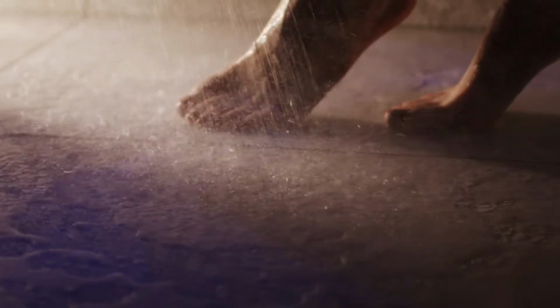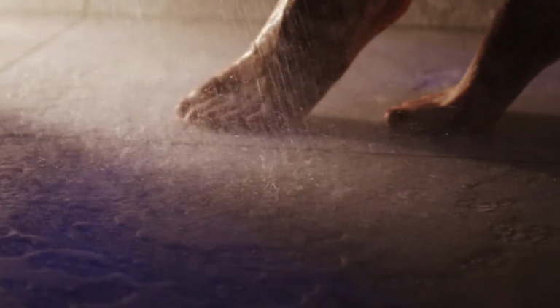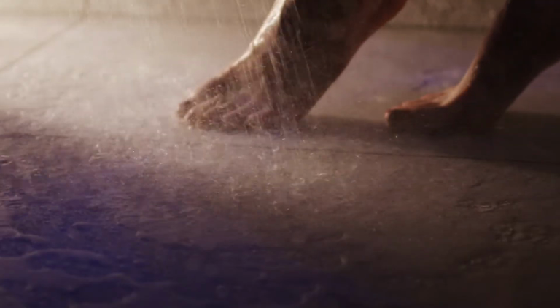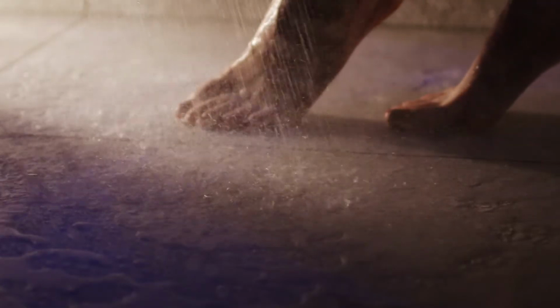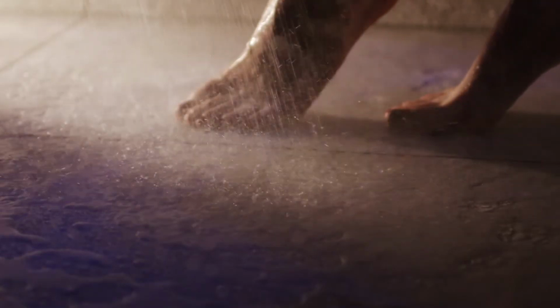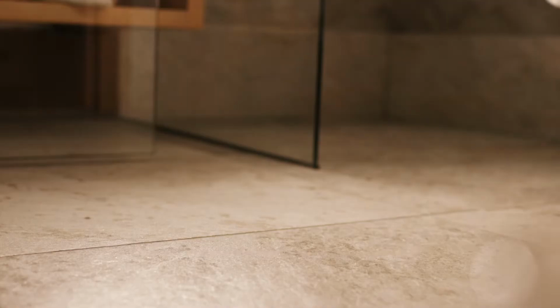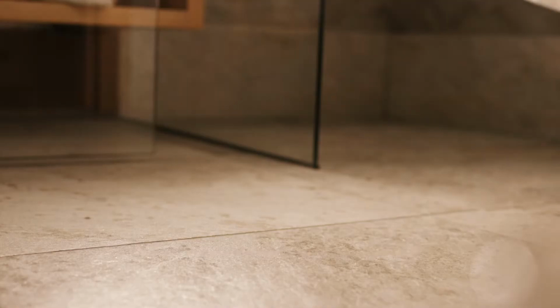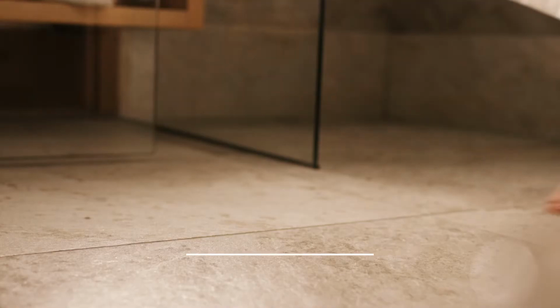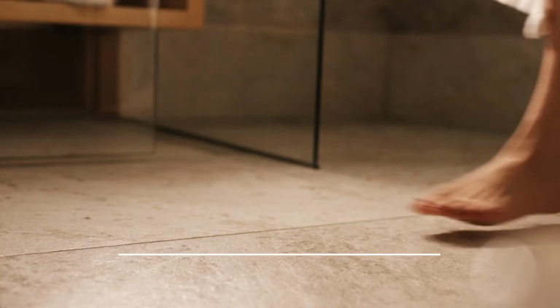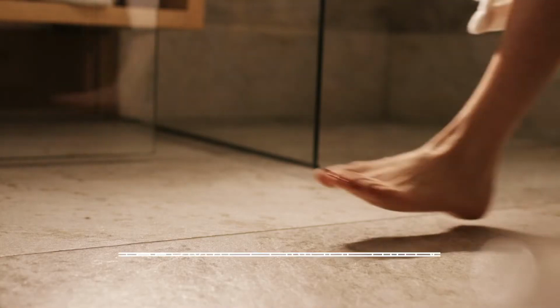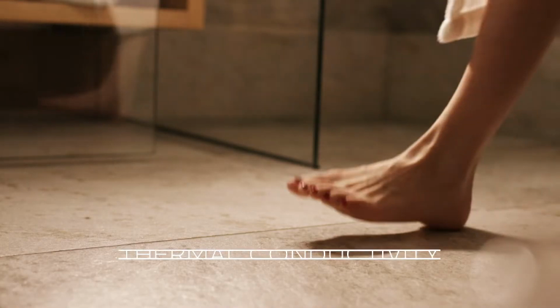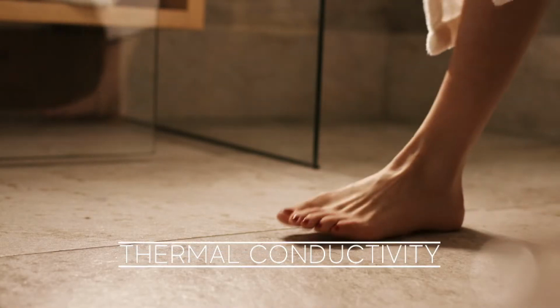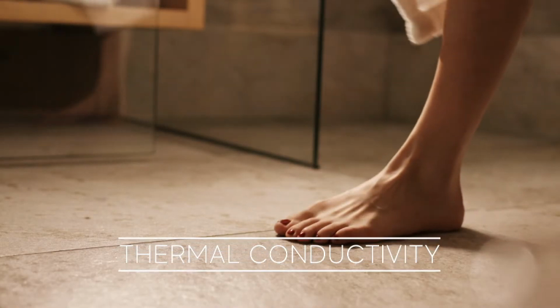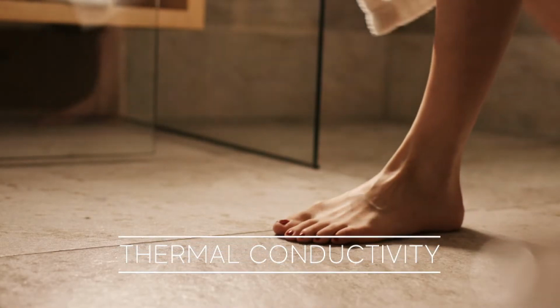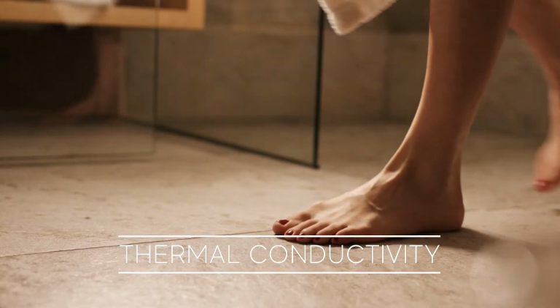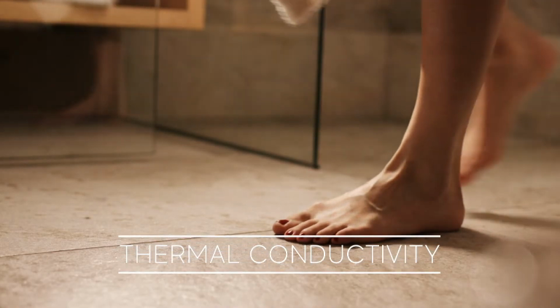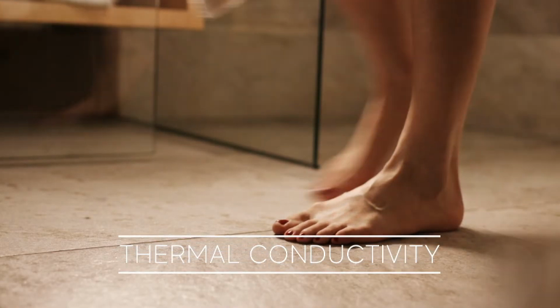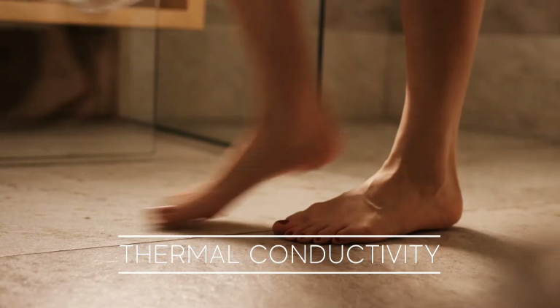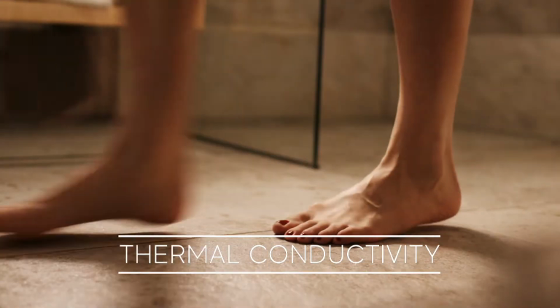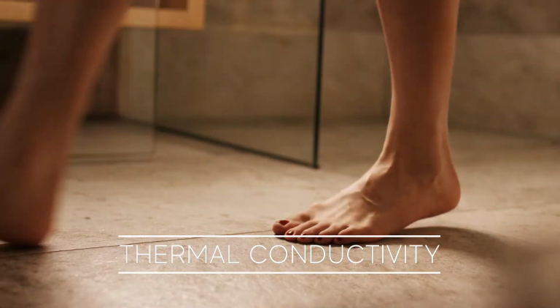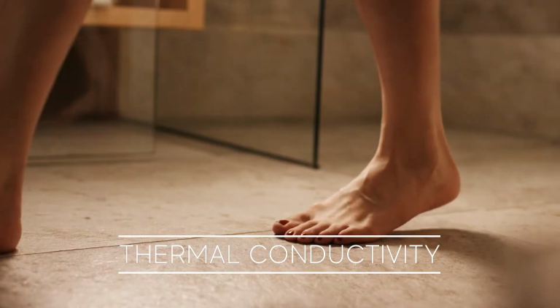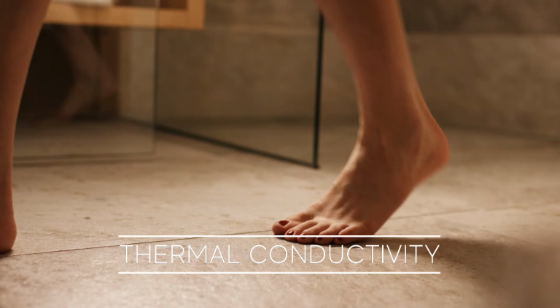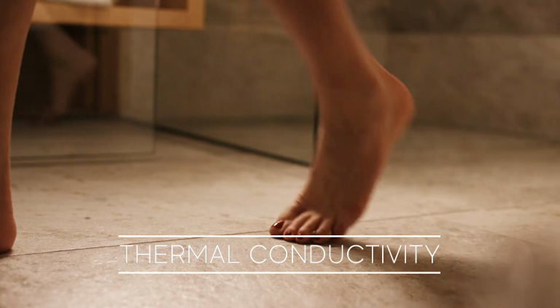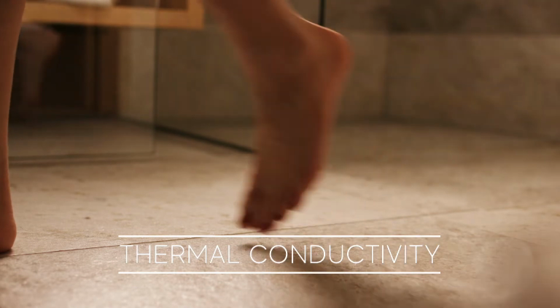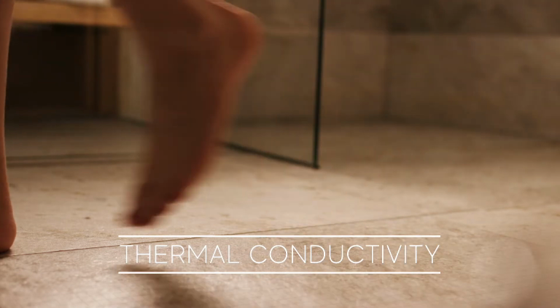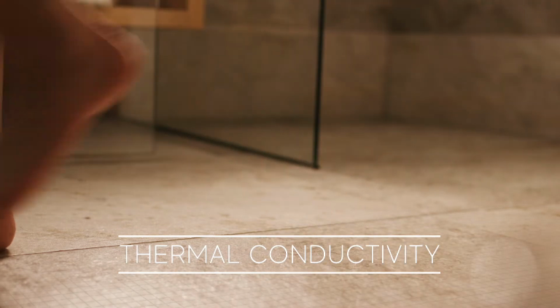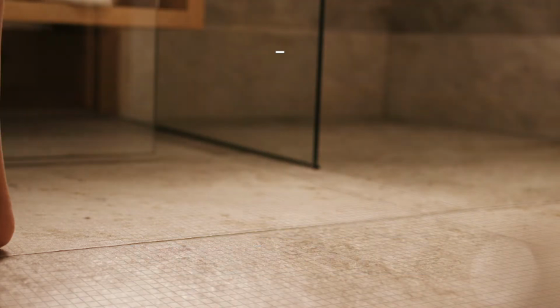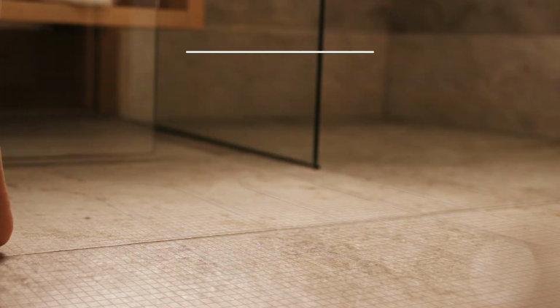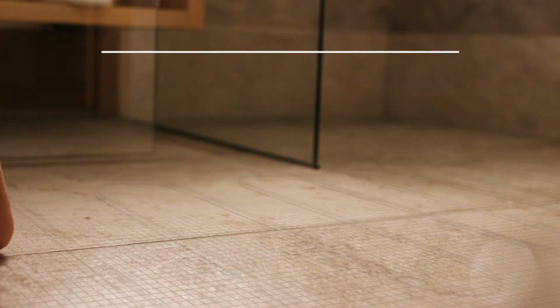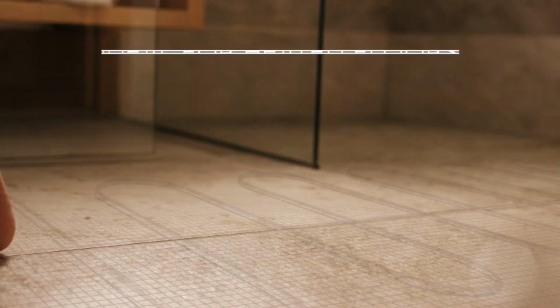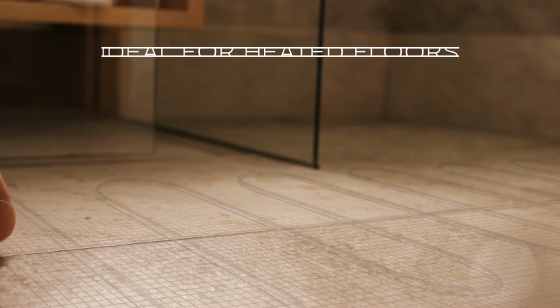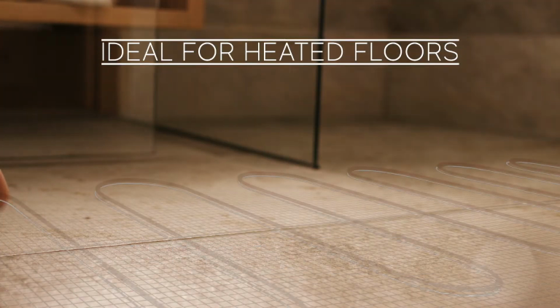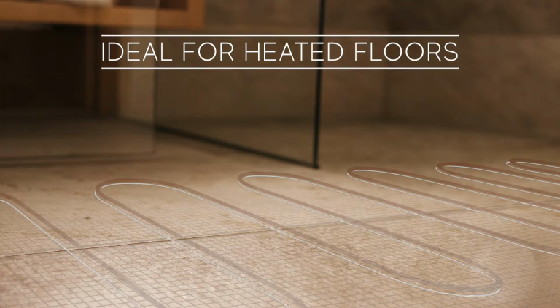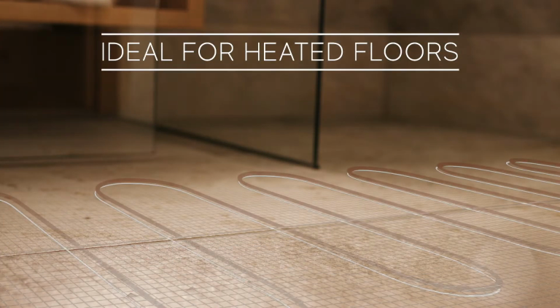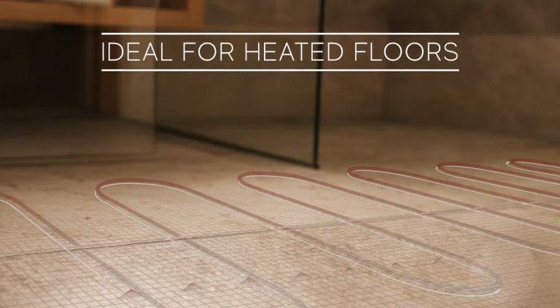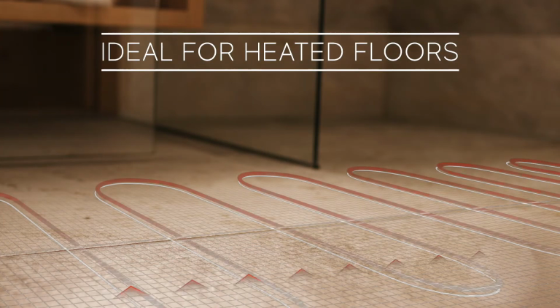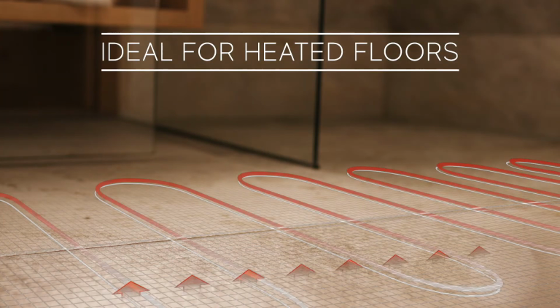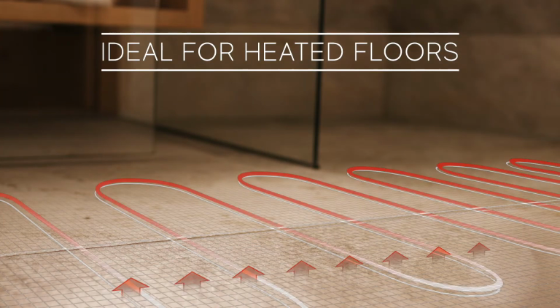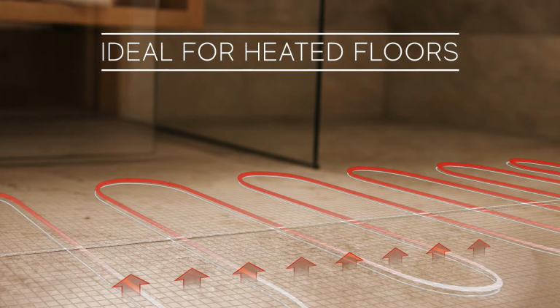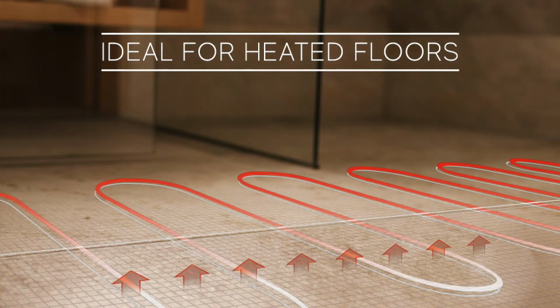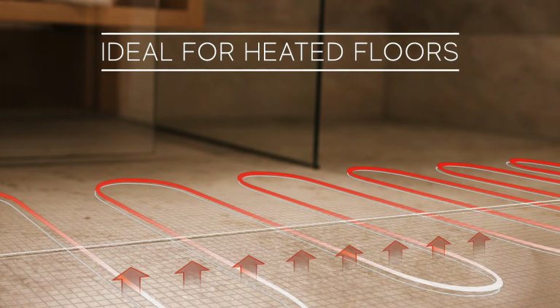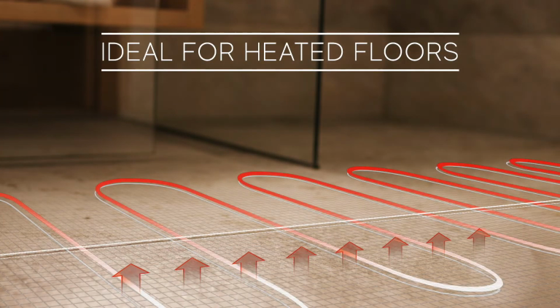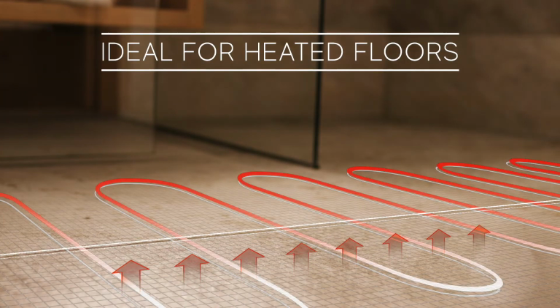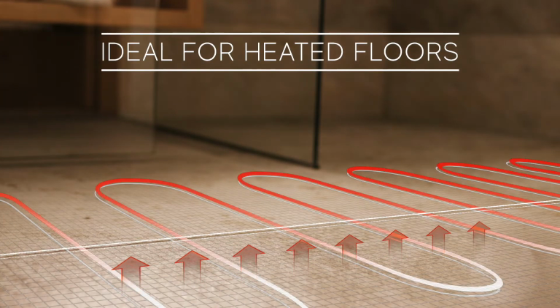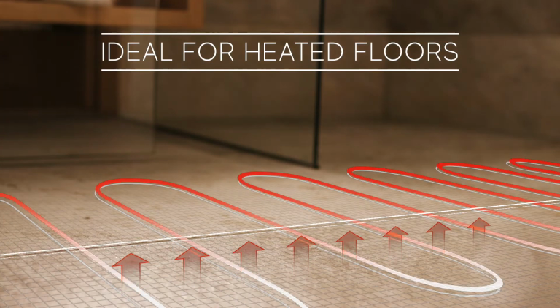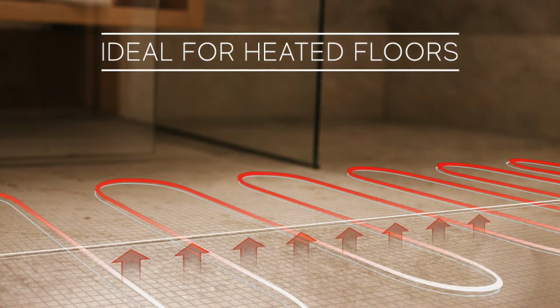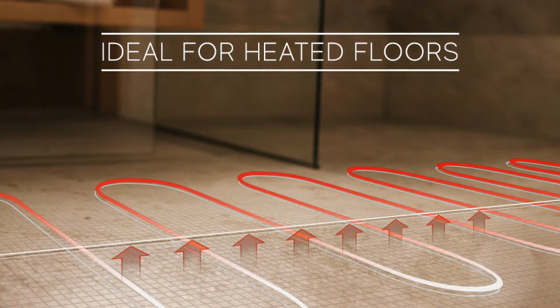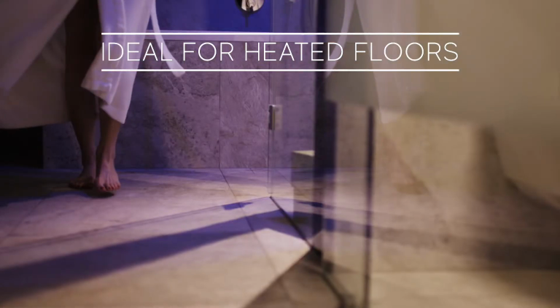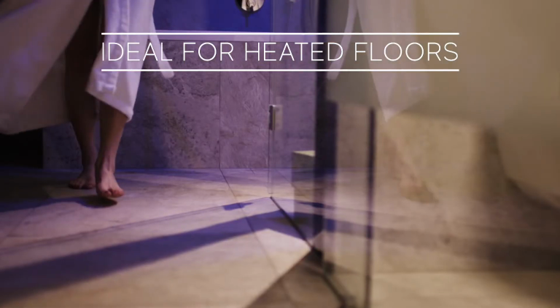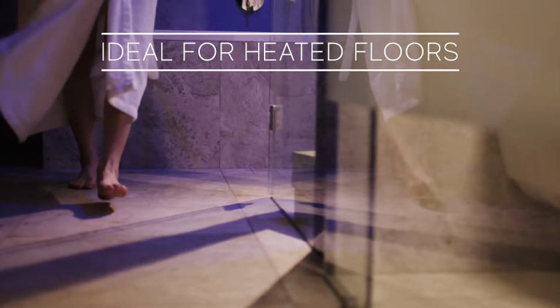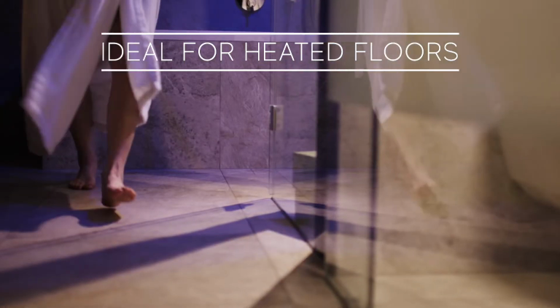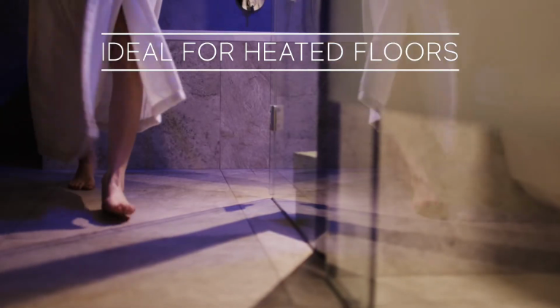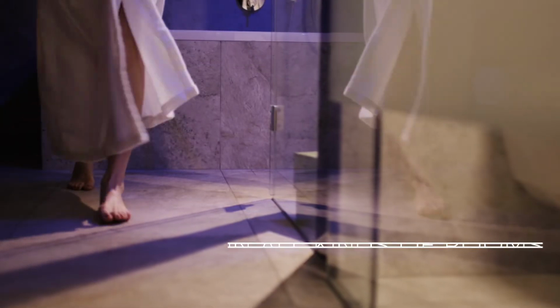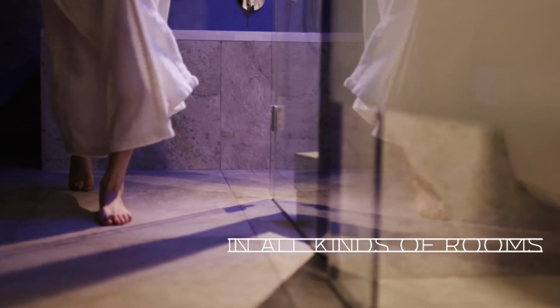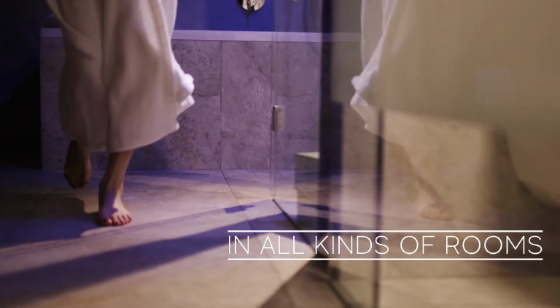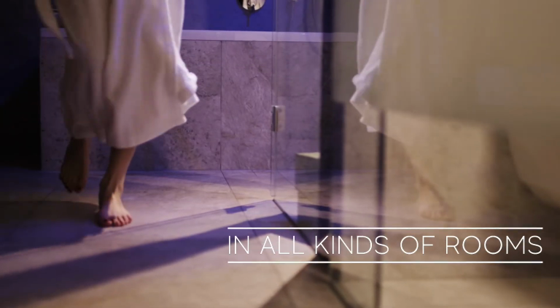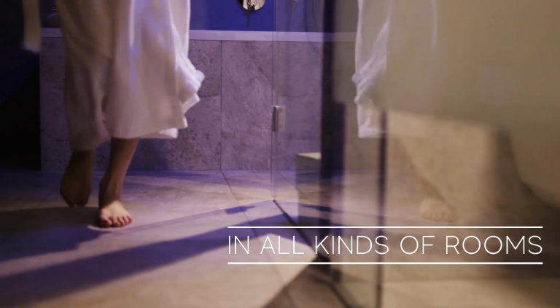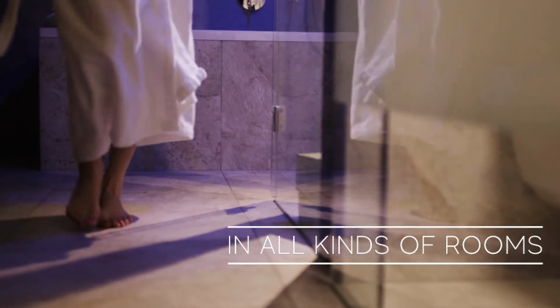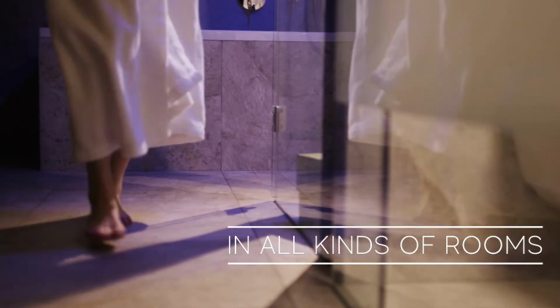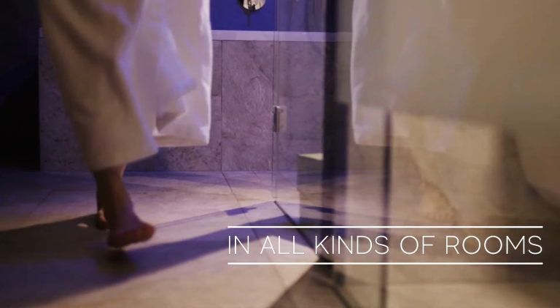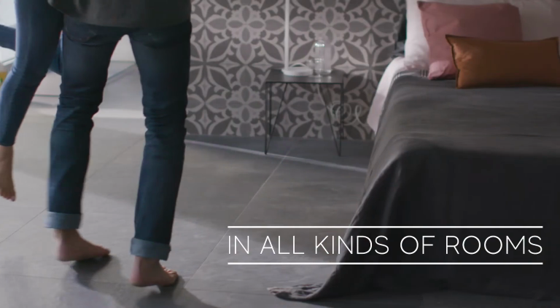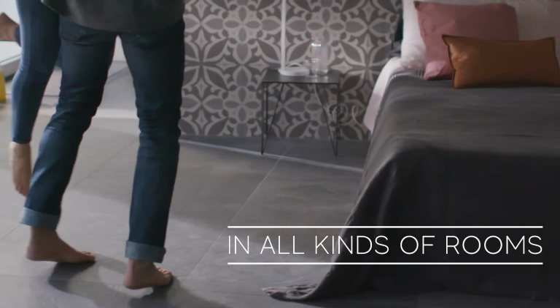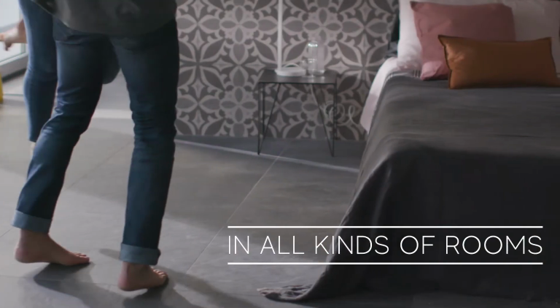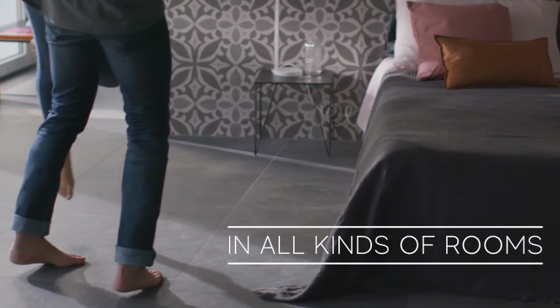Thanks to its excellent thermal conductivity, ceramic is ideal for use on heated floors in all kinds of rooms.